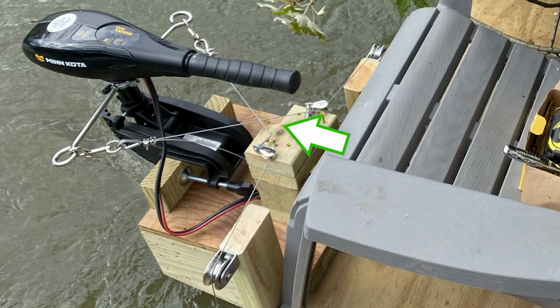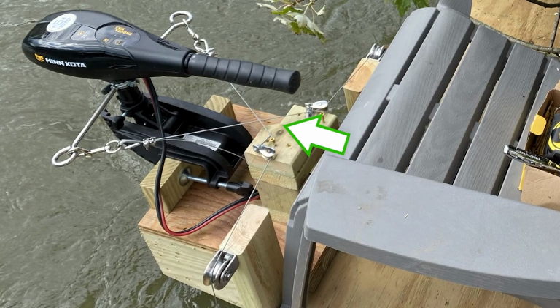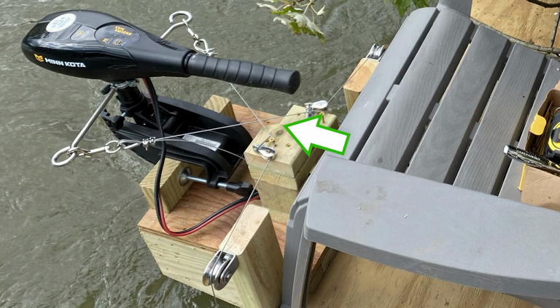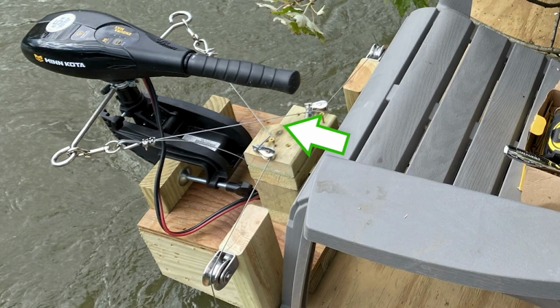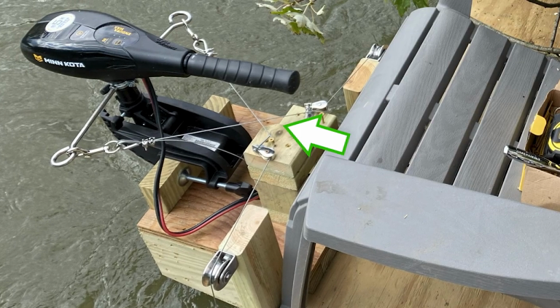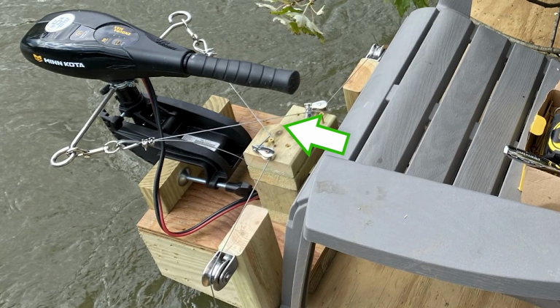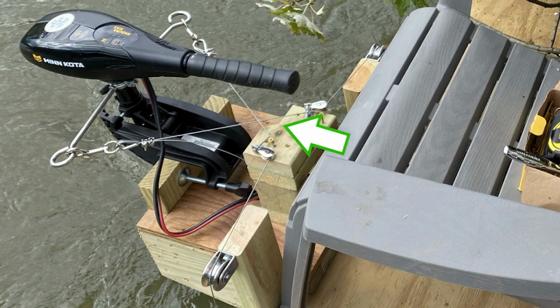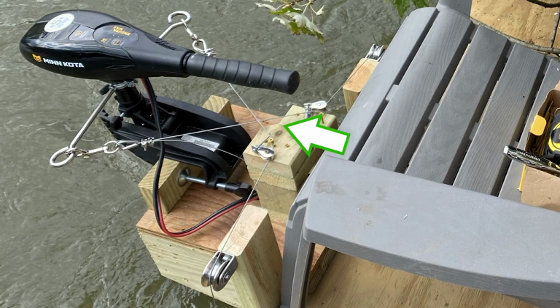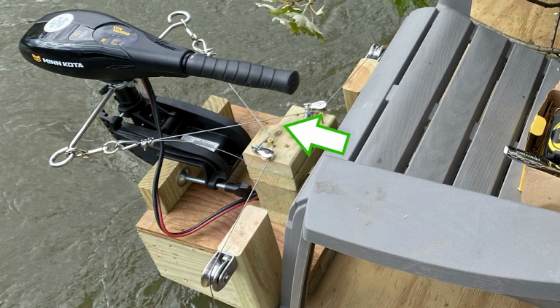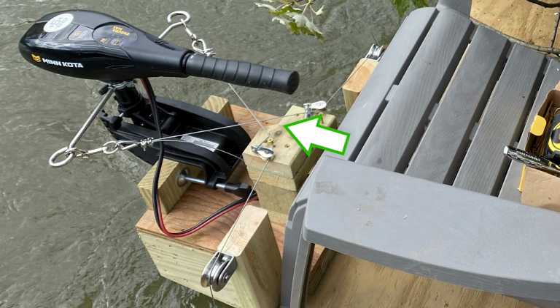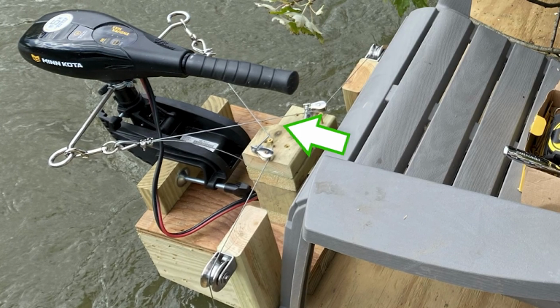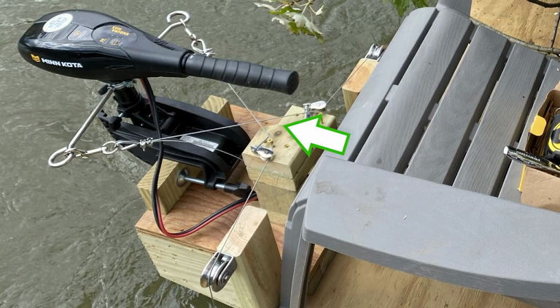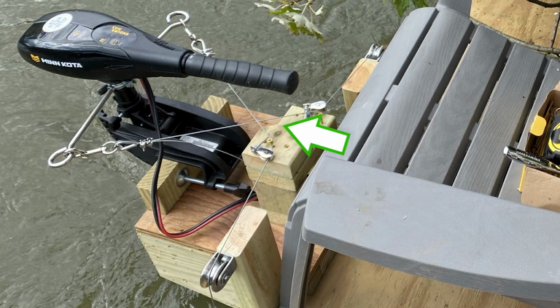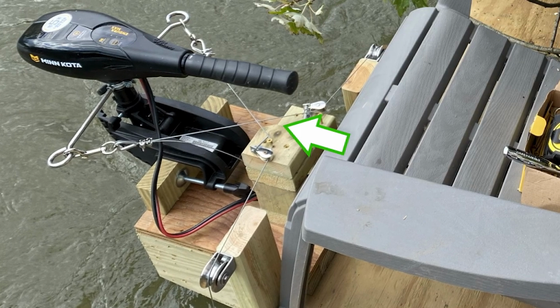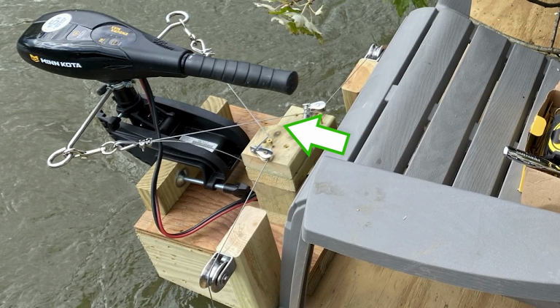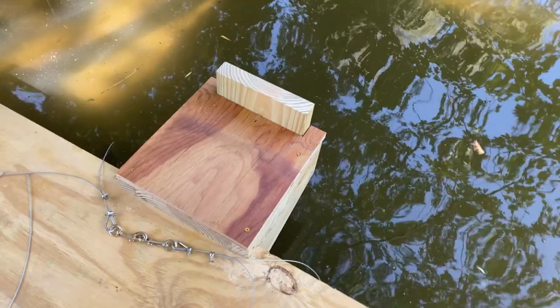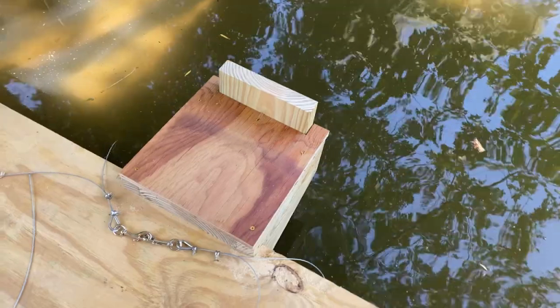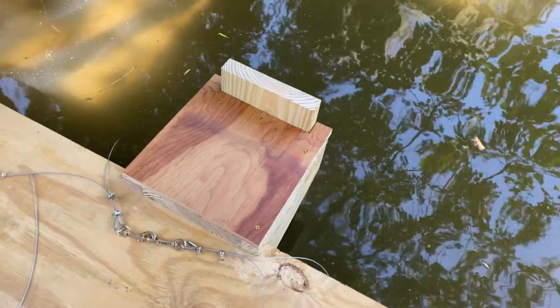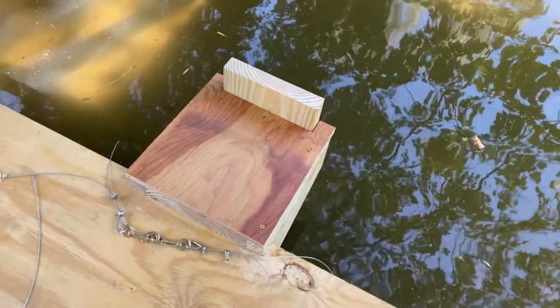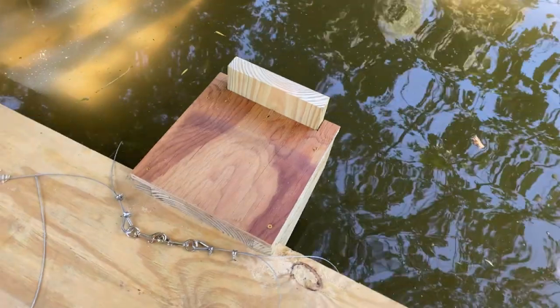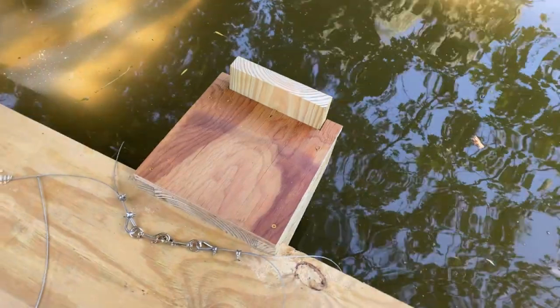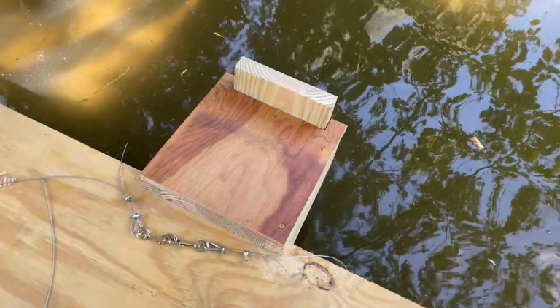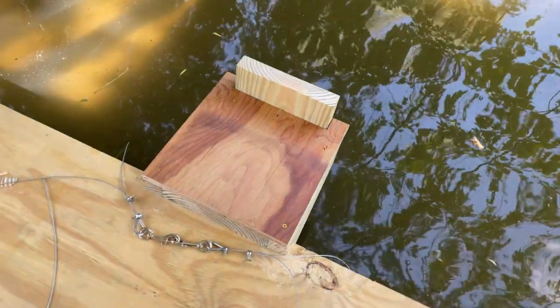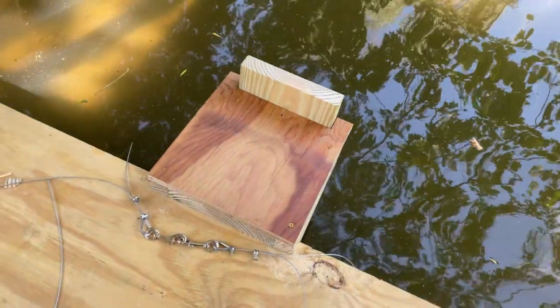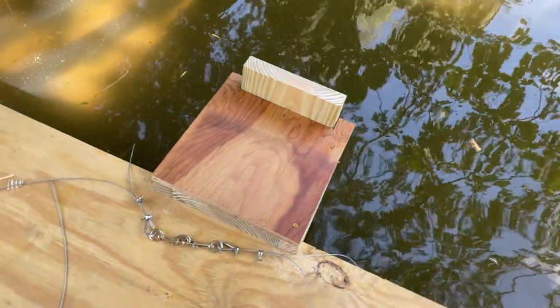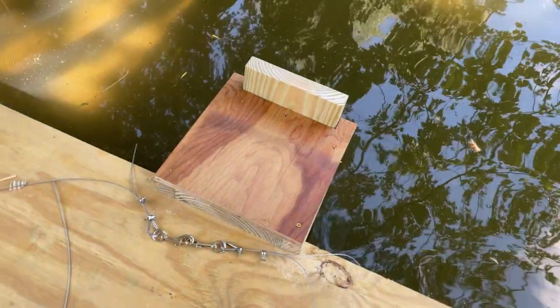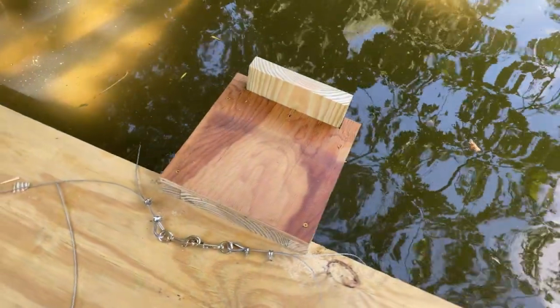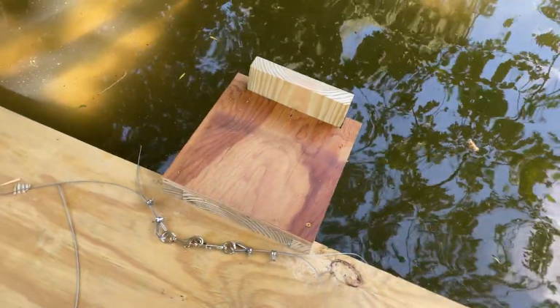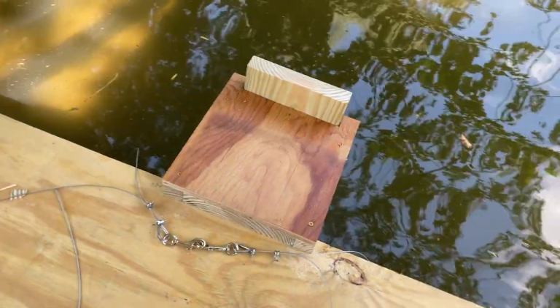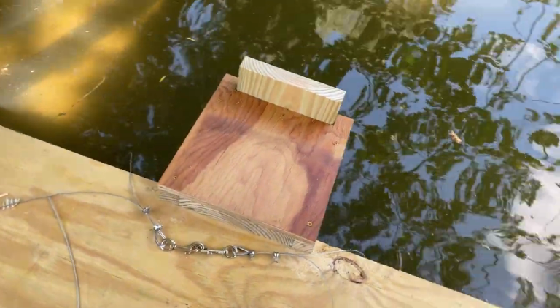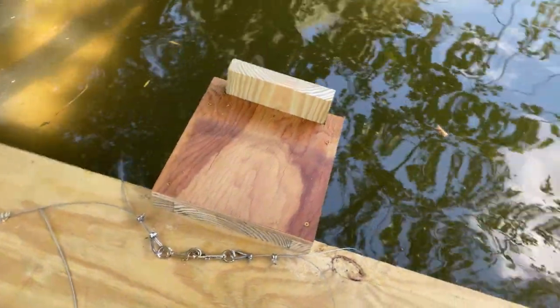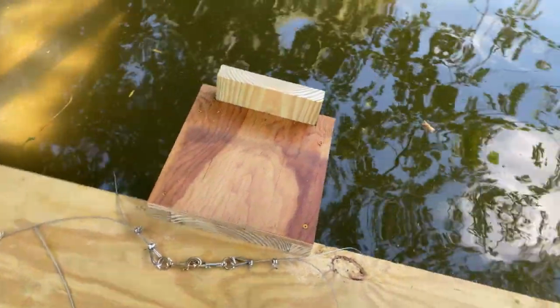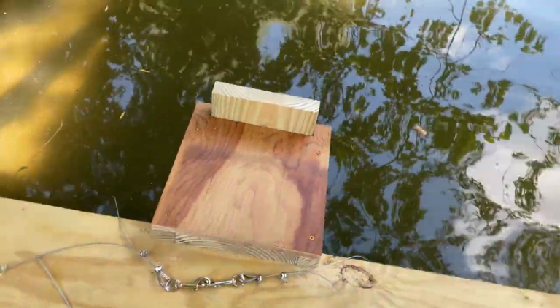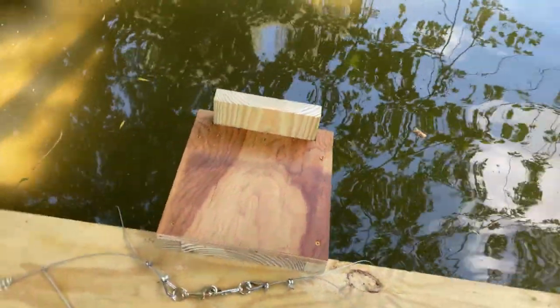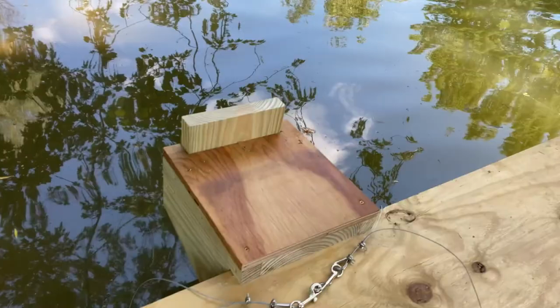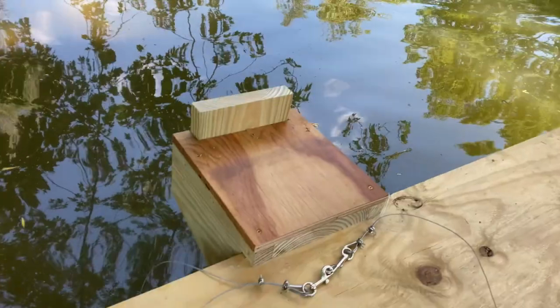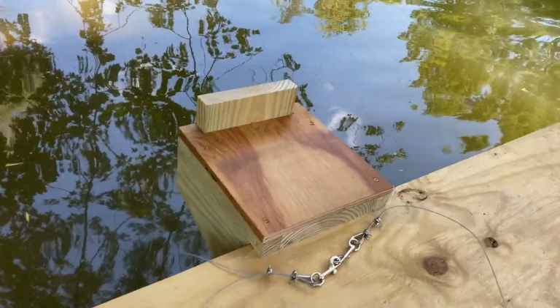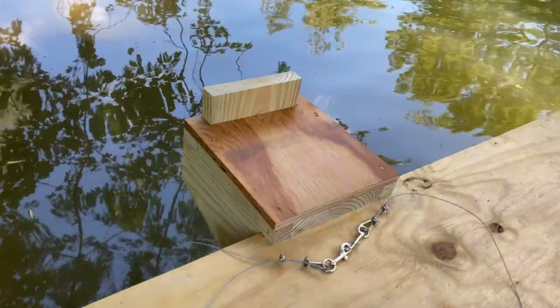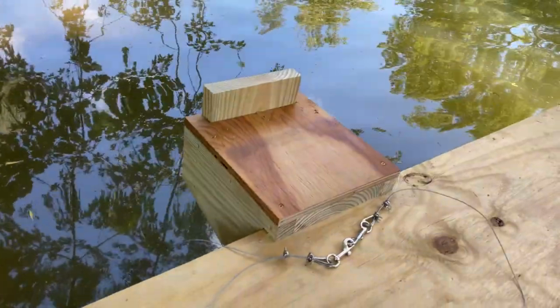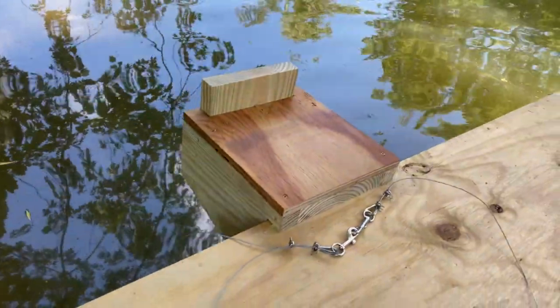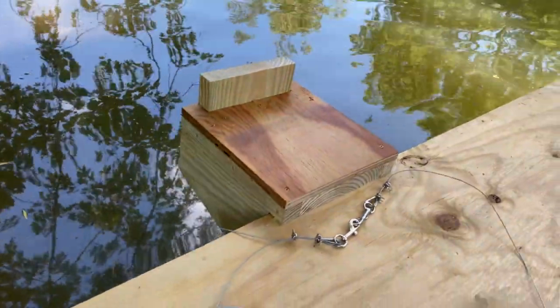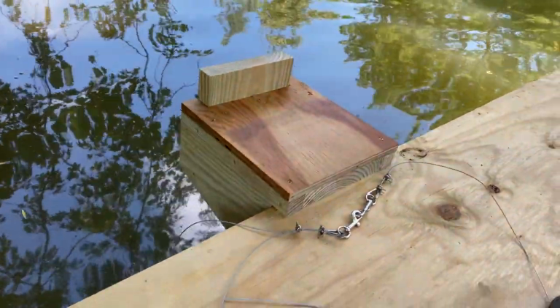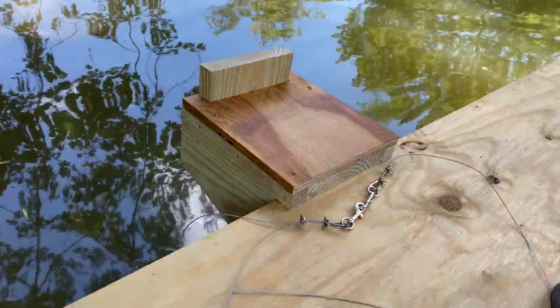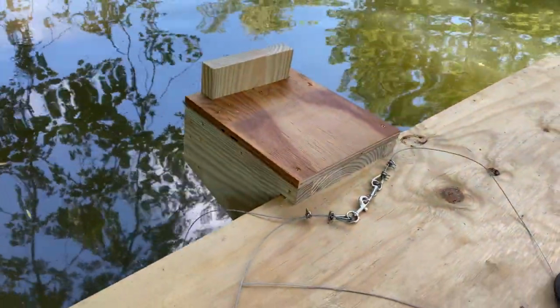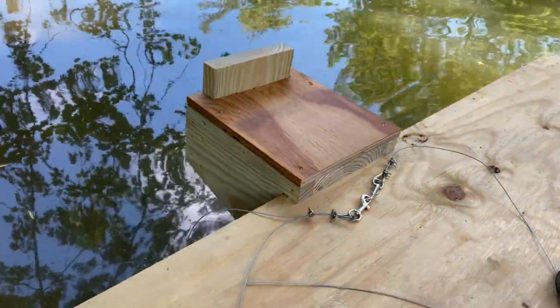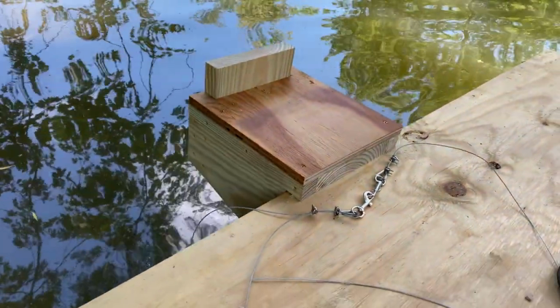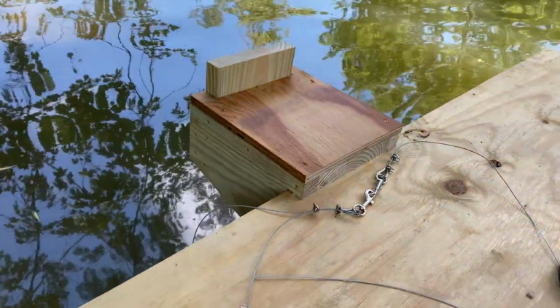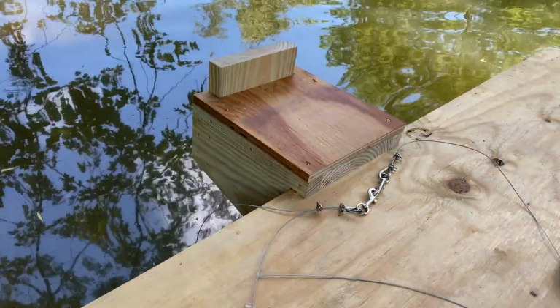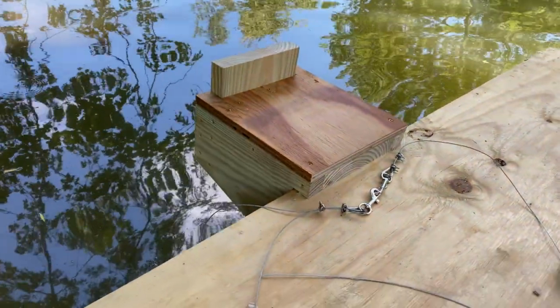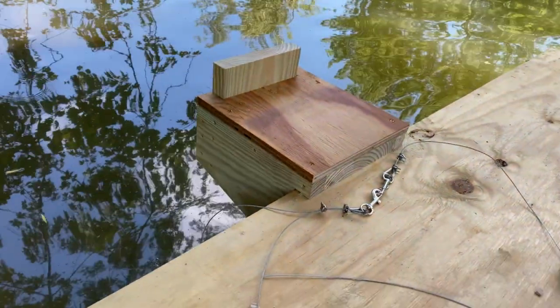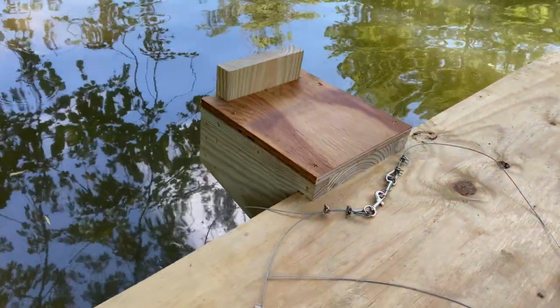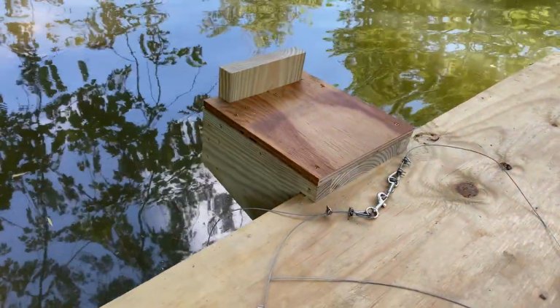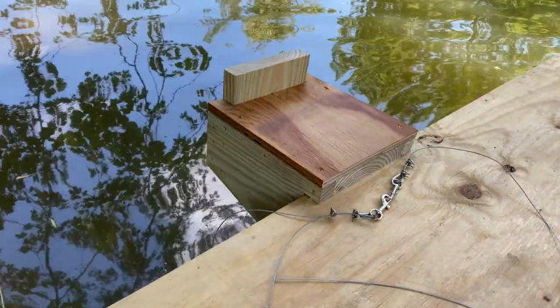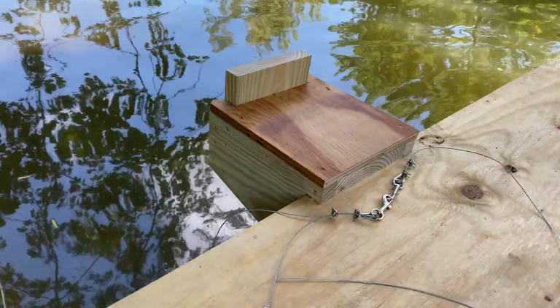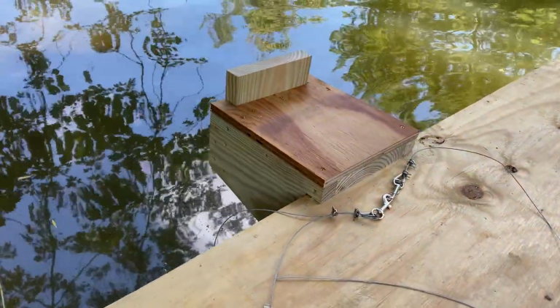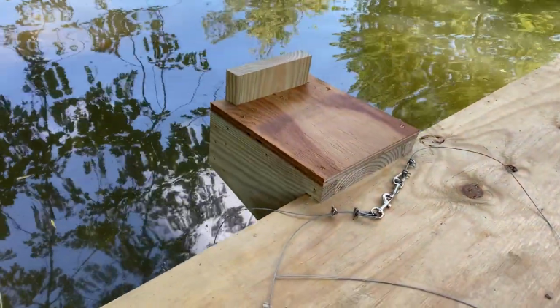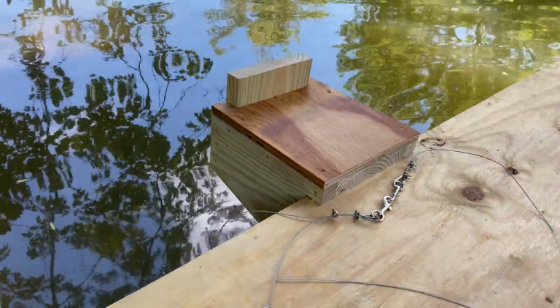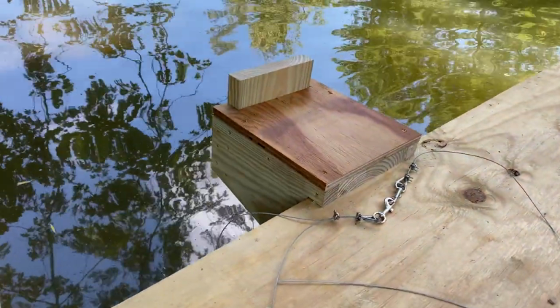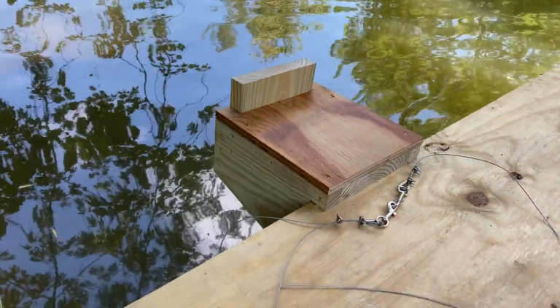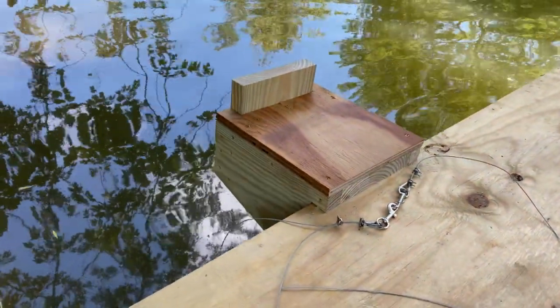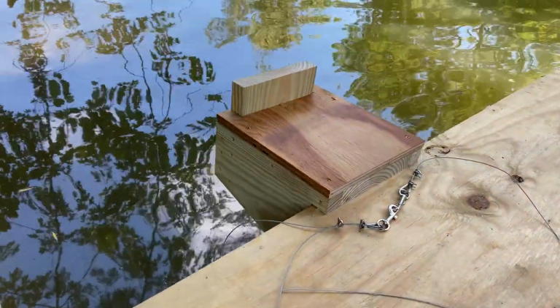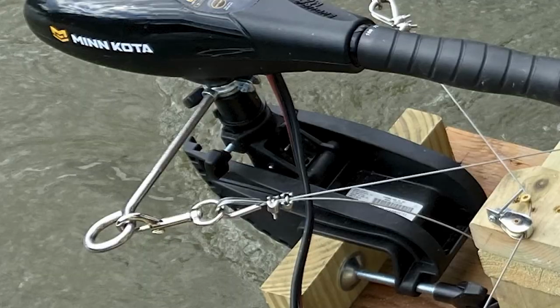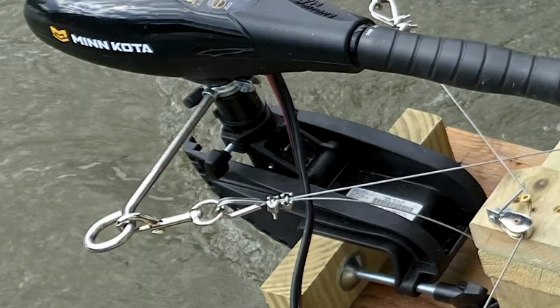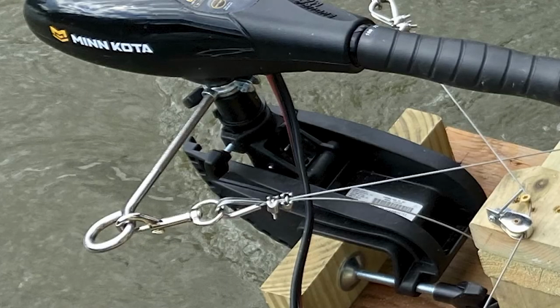It was miserable. We are really proud of the extended transom that we built though — that thing's solid.